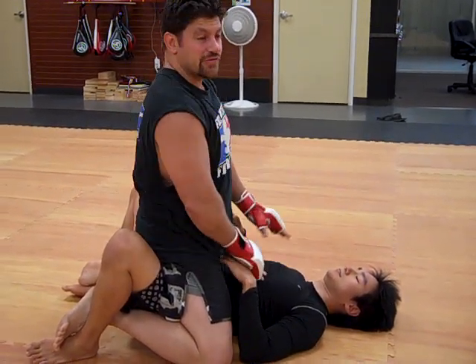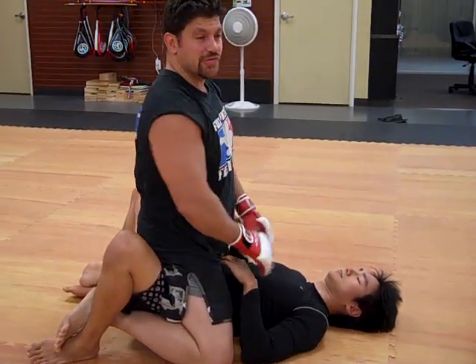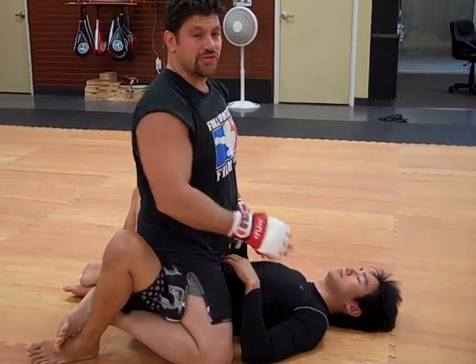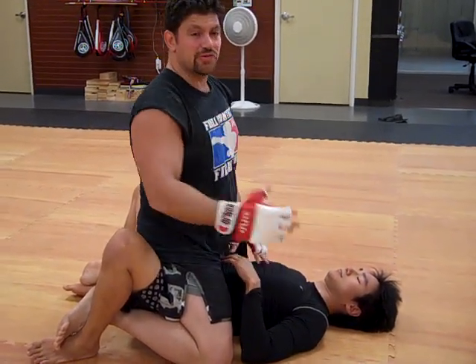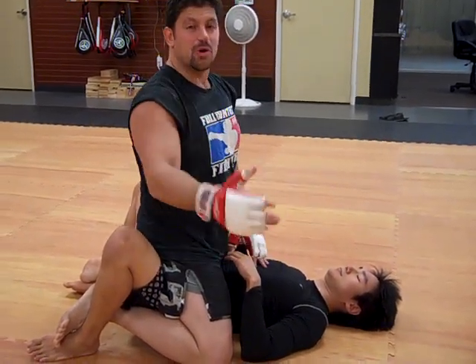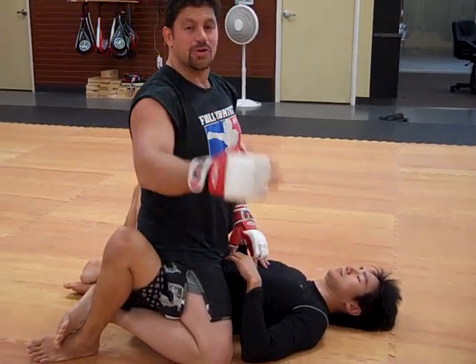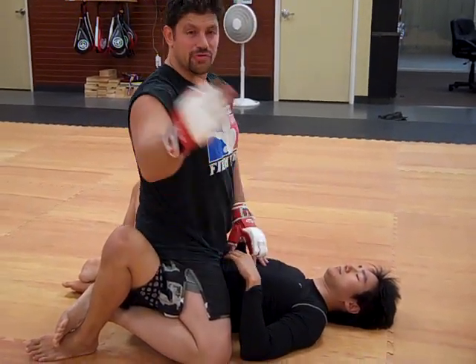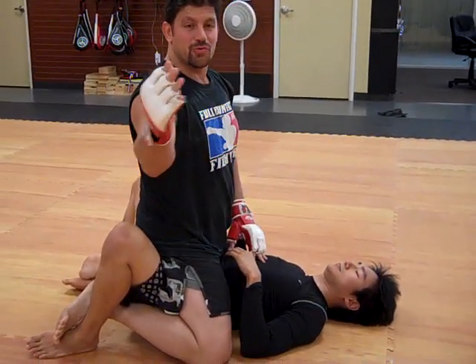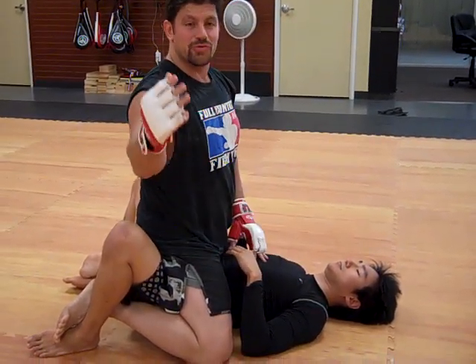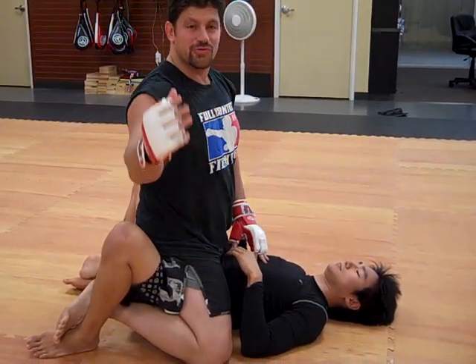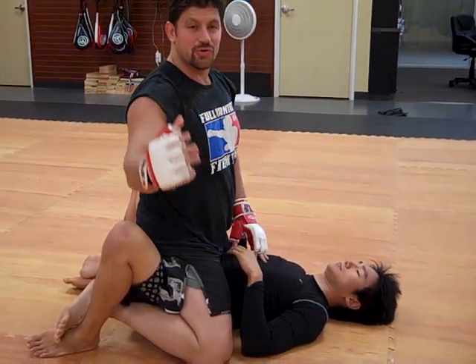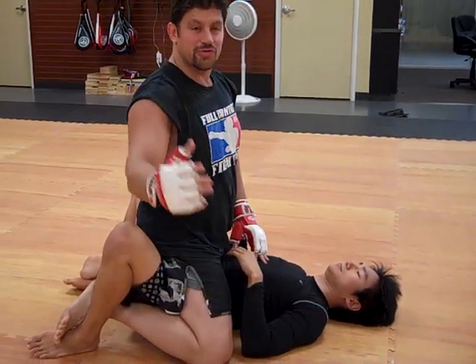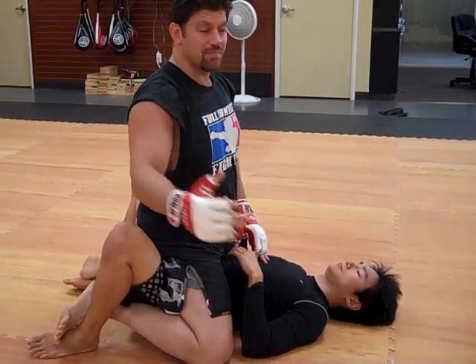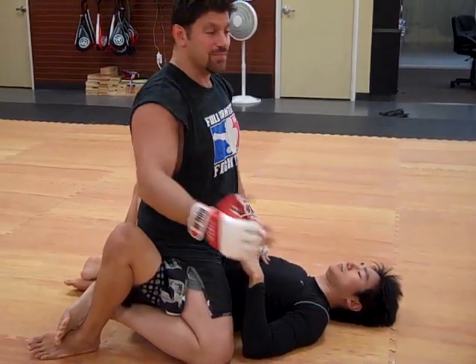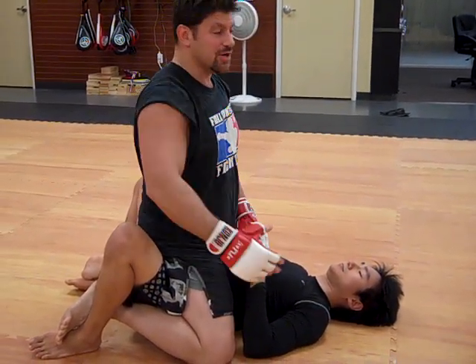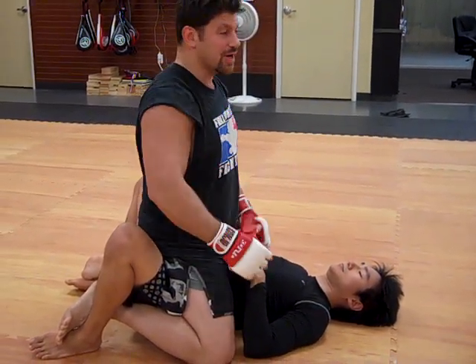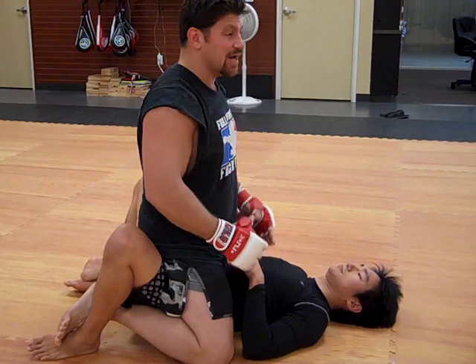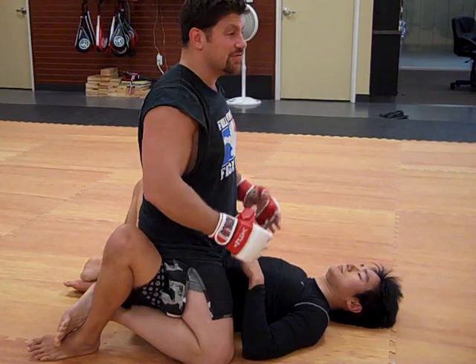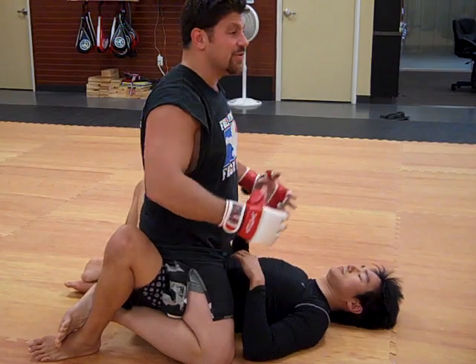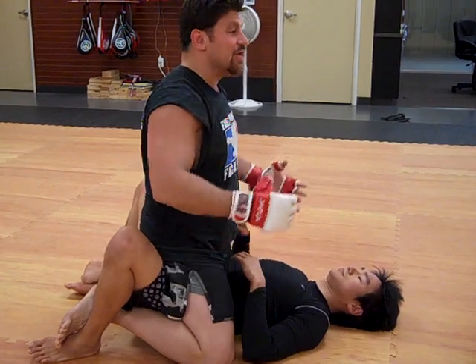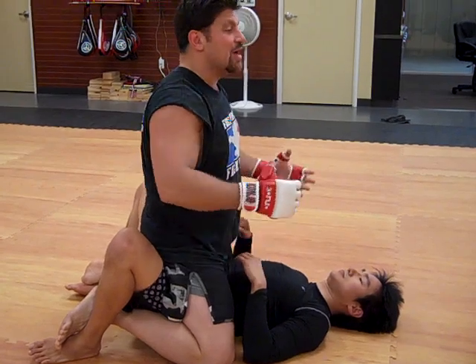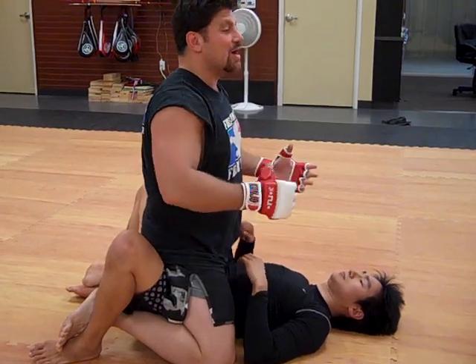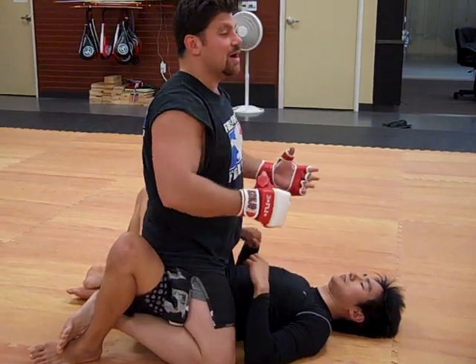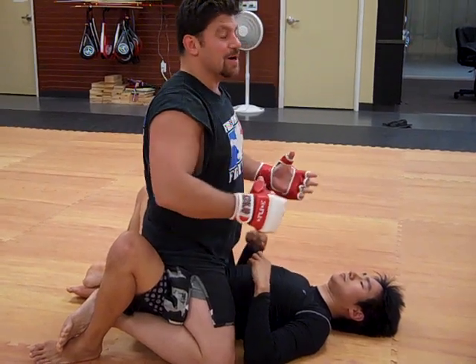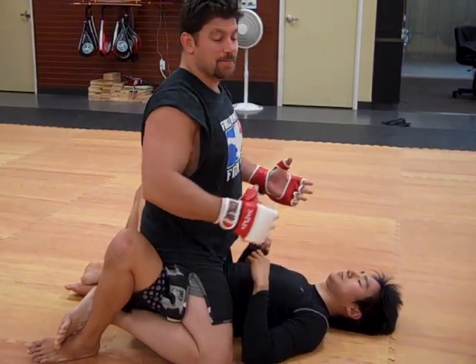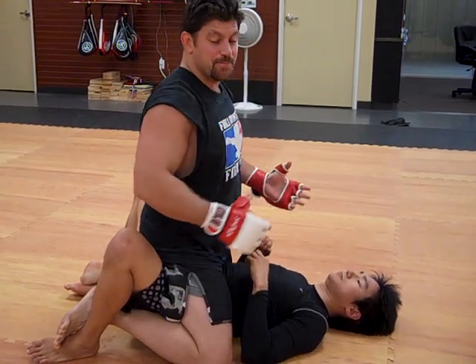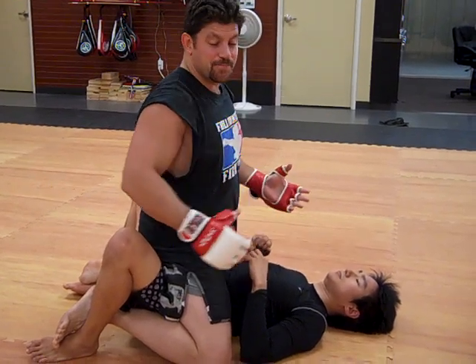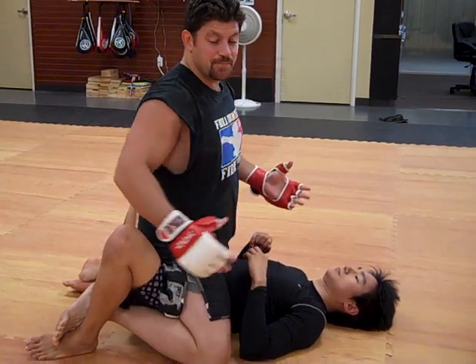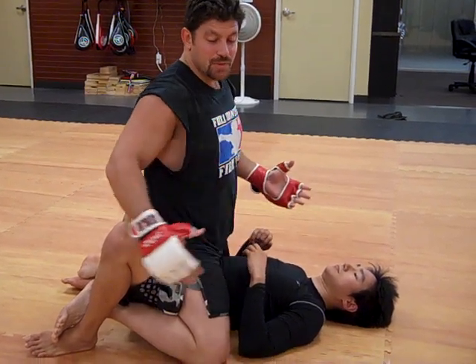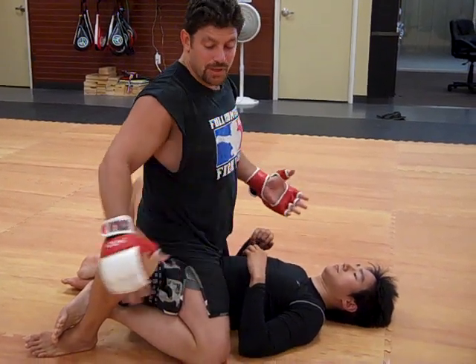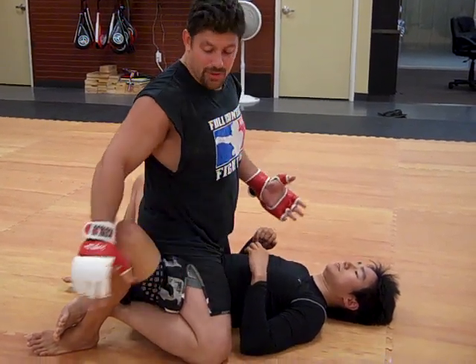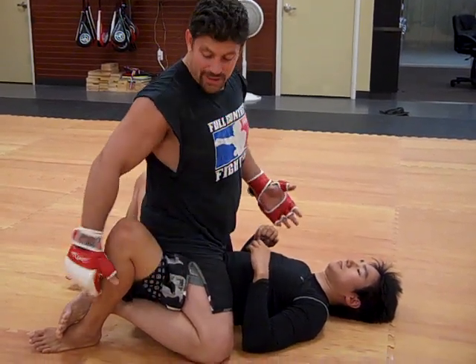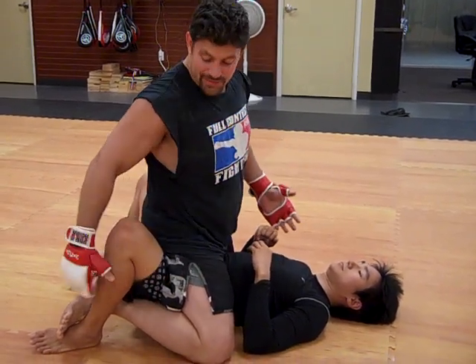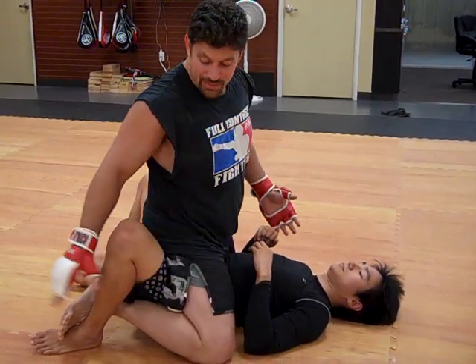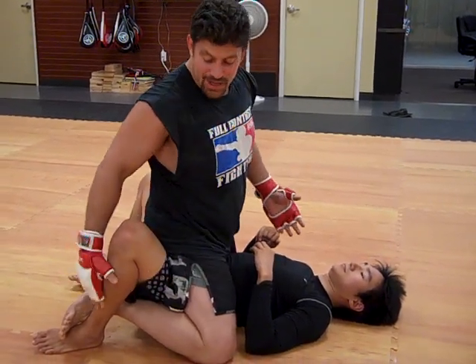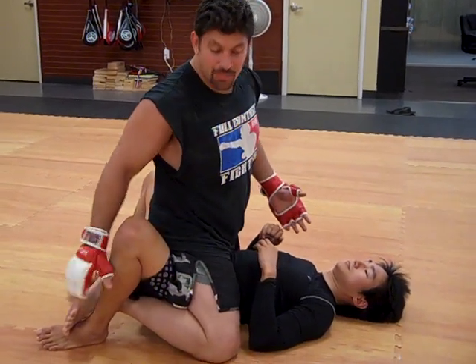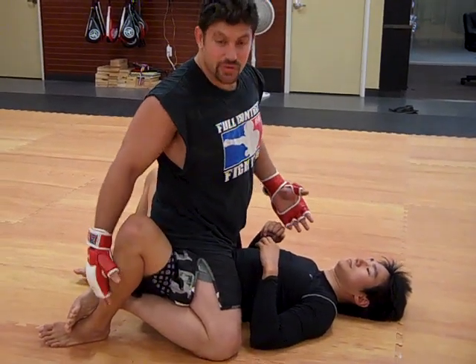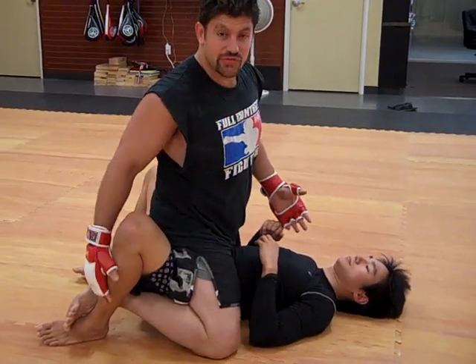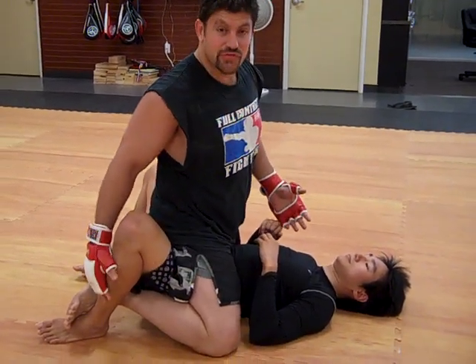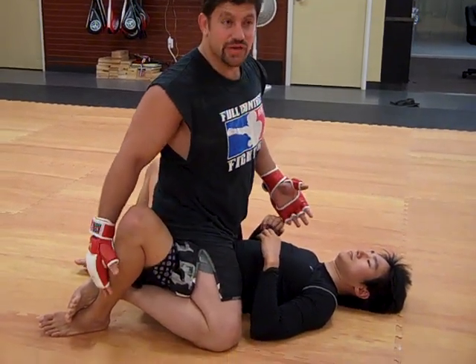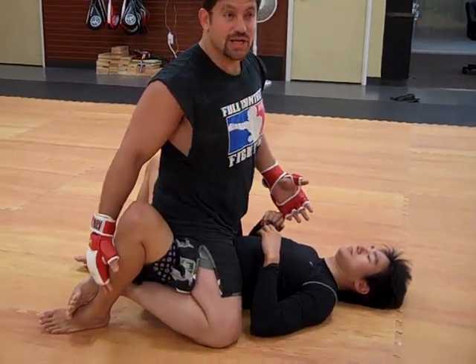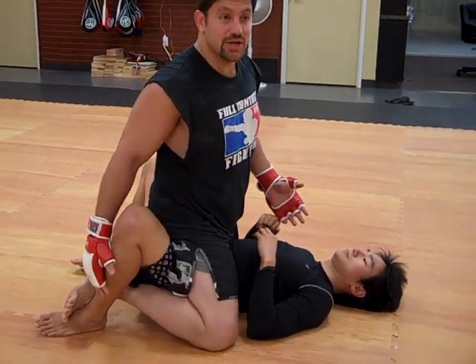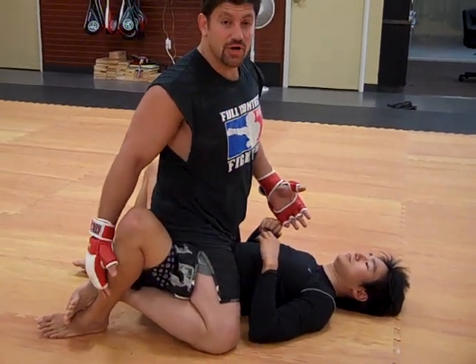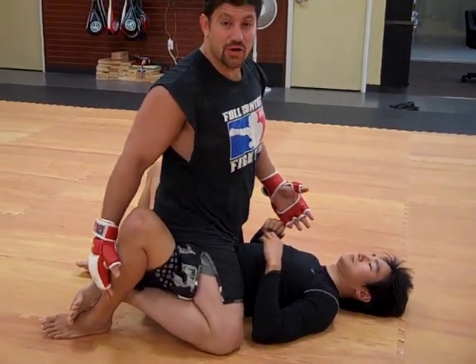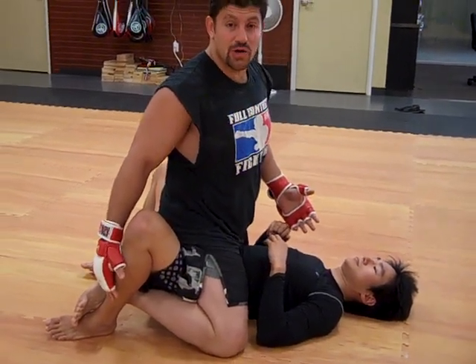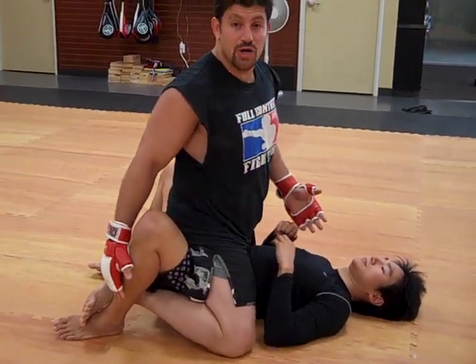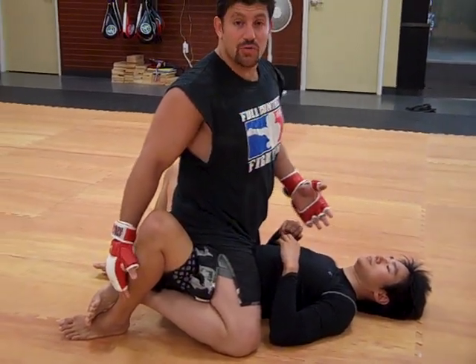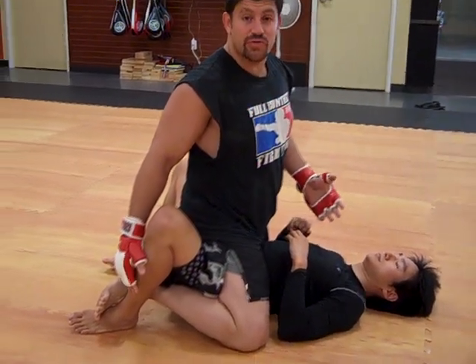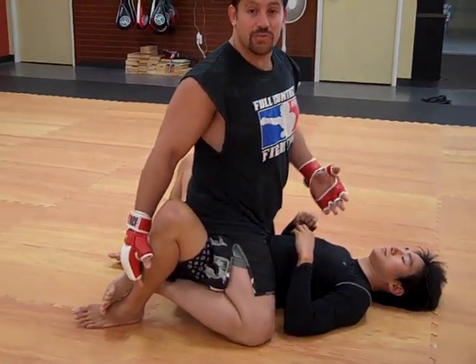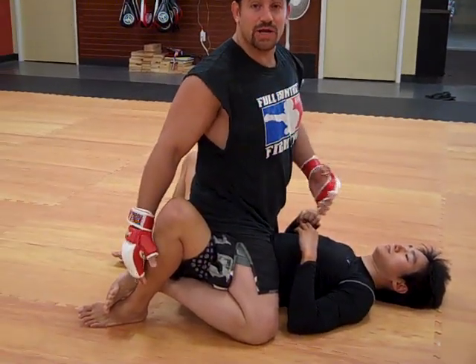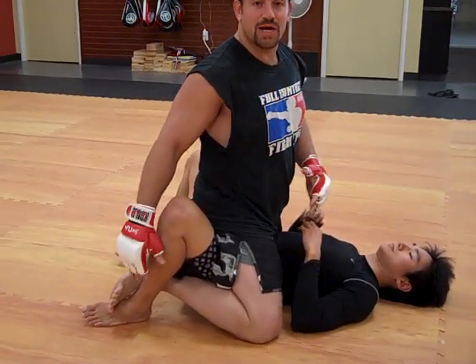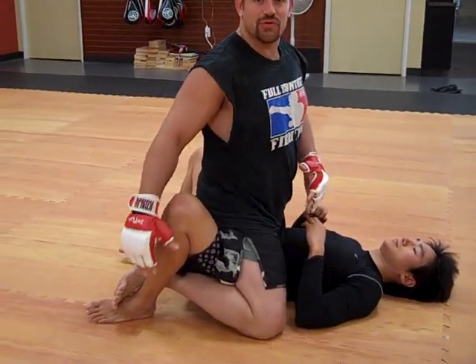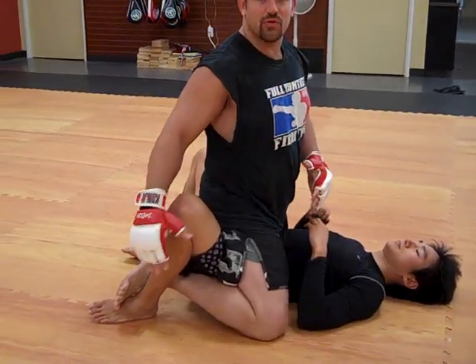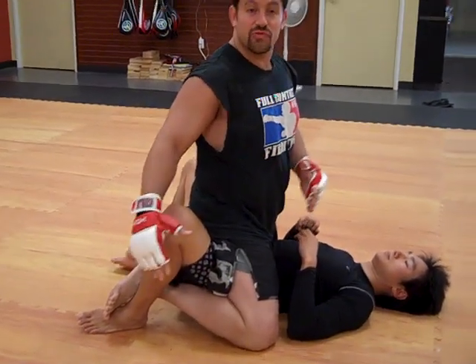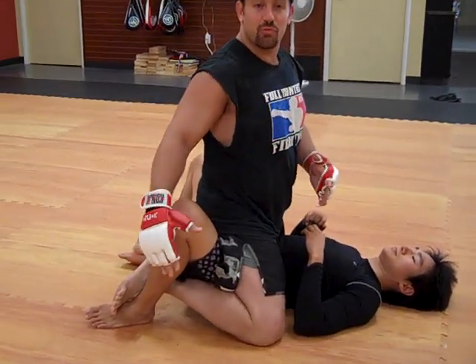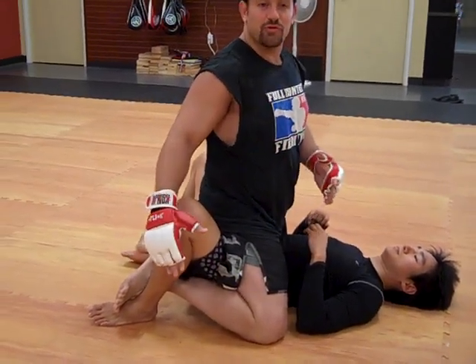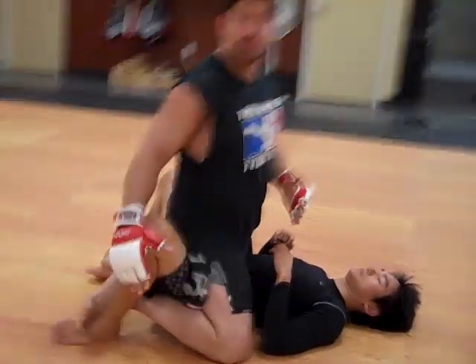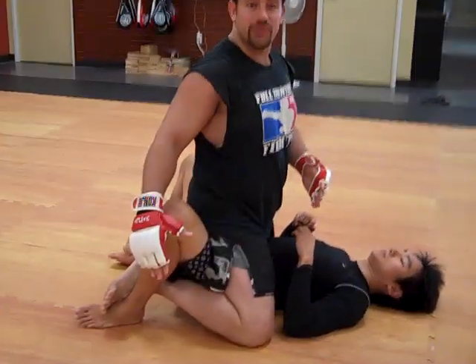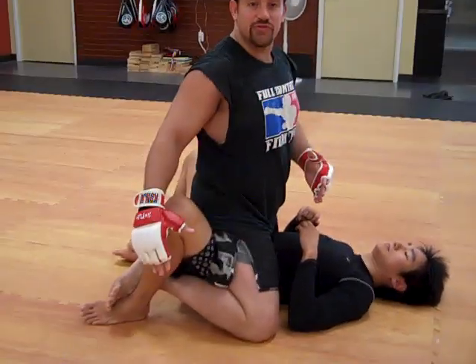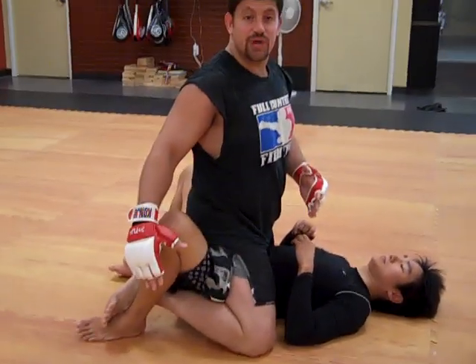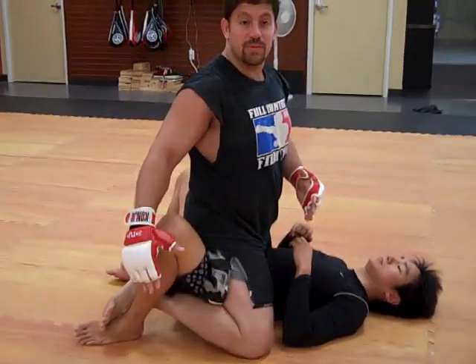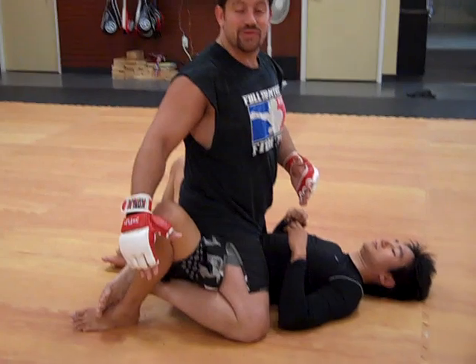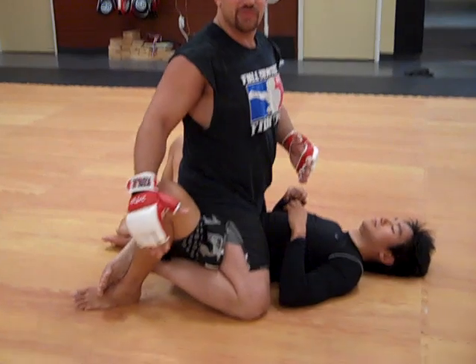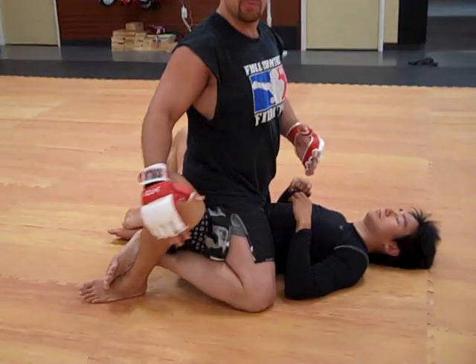Just because he's smaller, he still works on bigger guys. Any time a guy puts his feet on the ground, which they might not do in a sport jiu-jitsu competition...